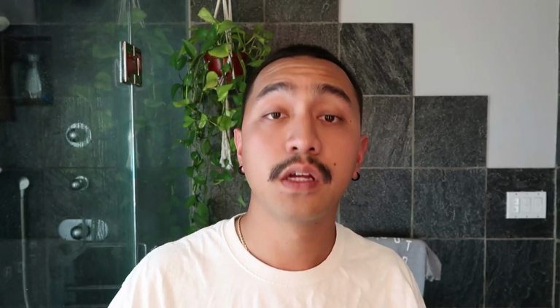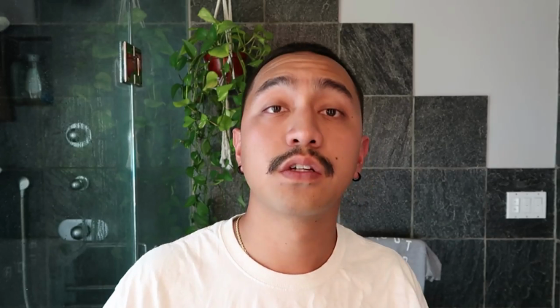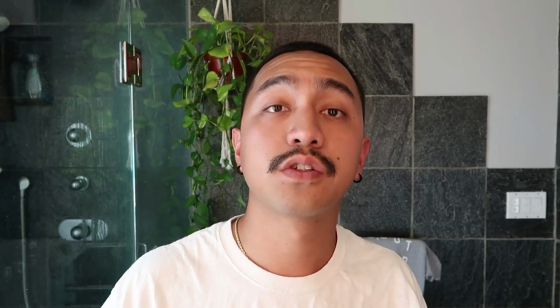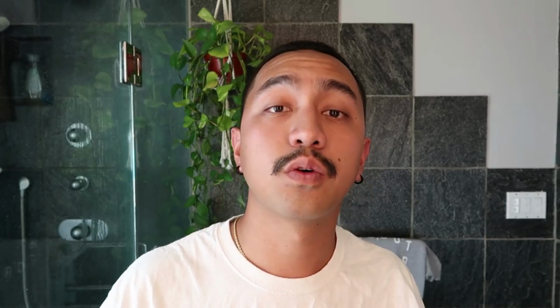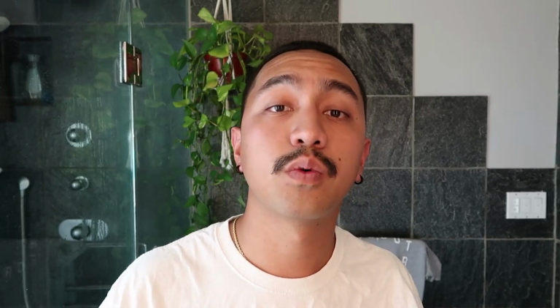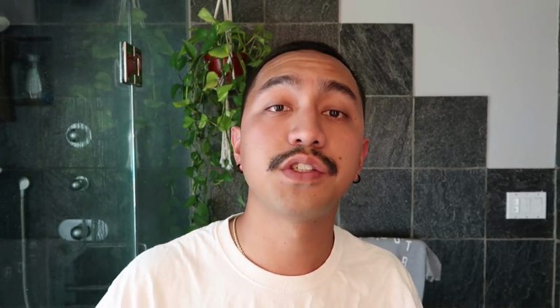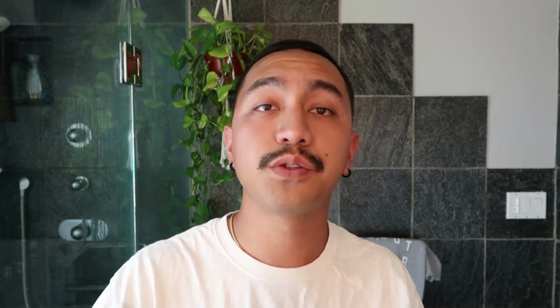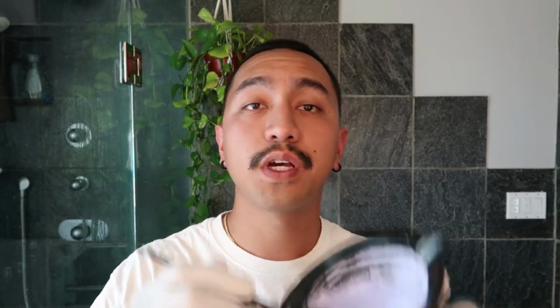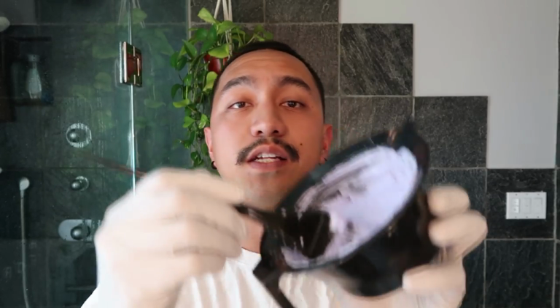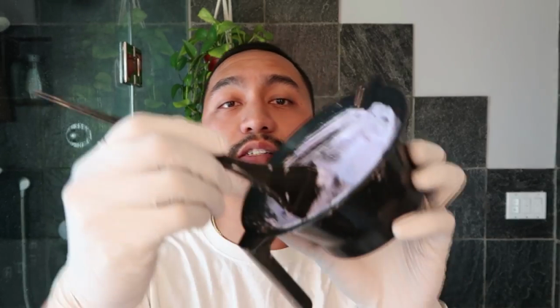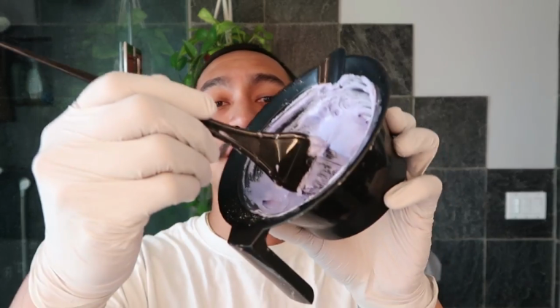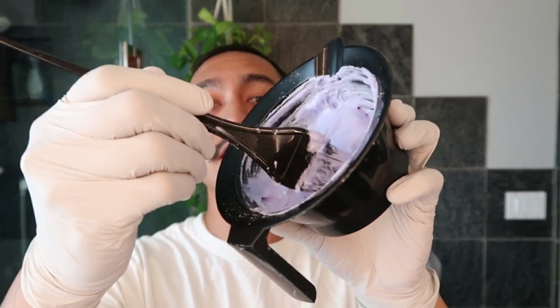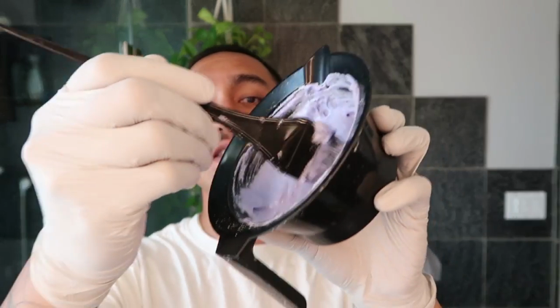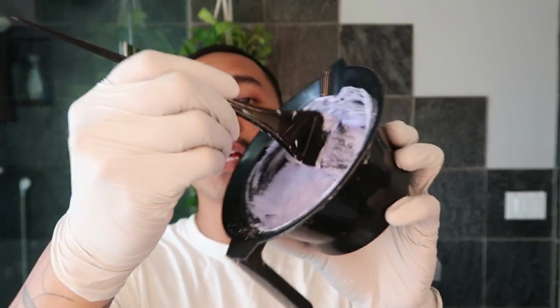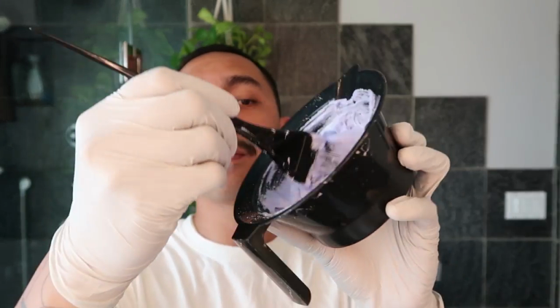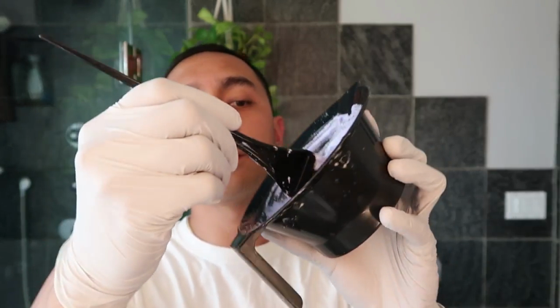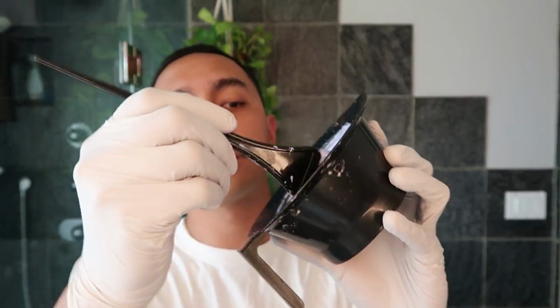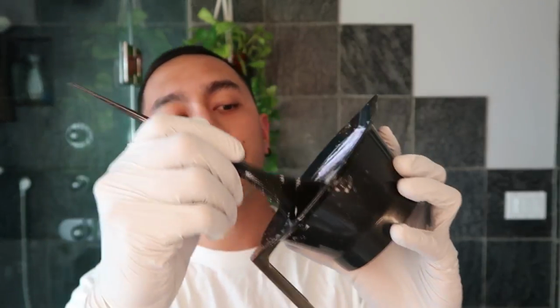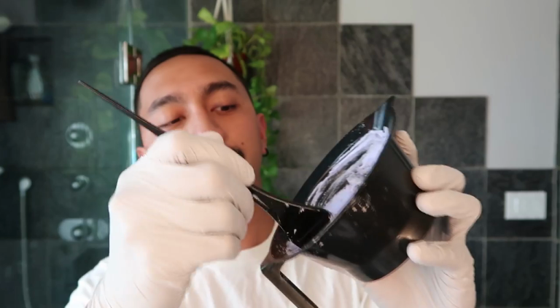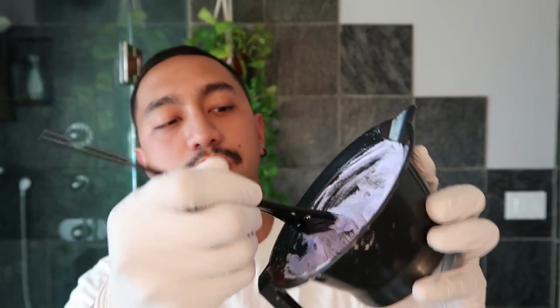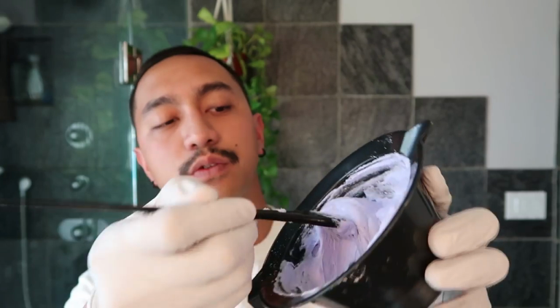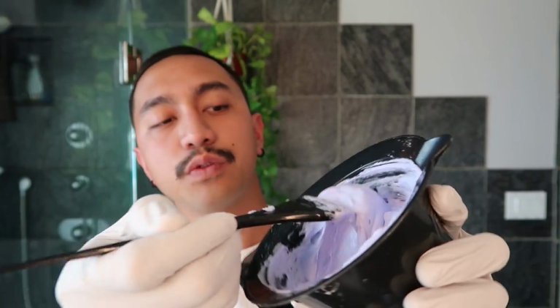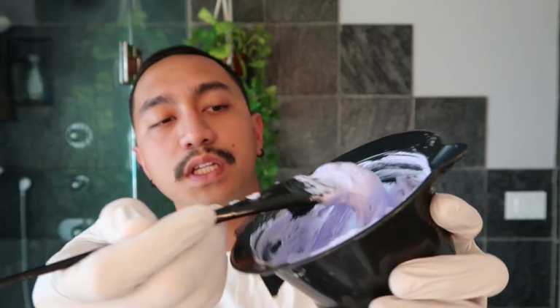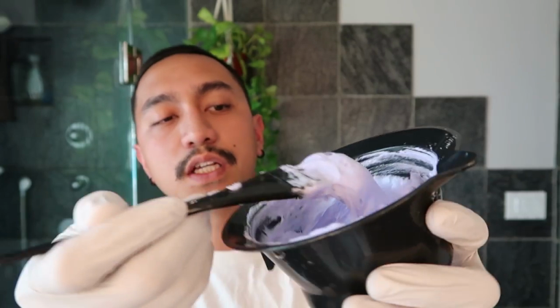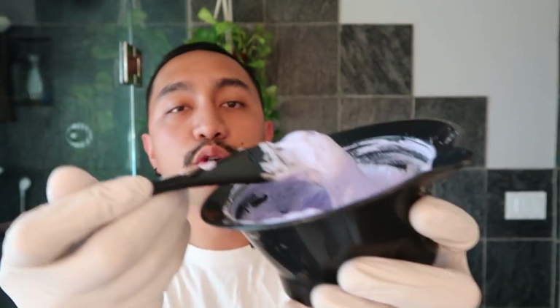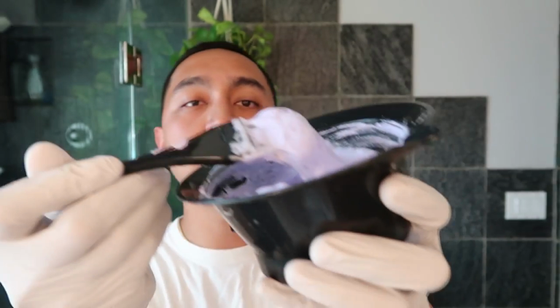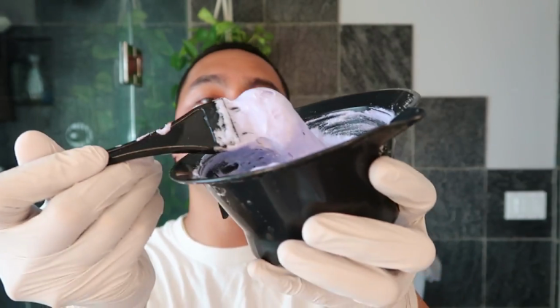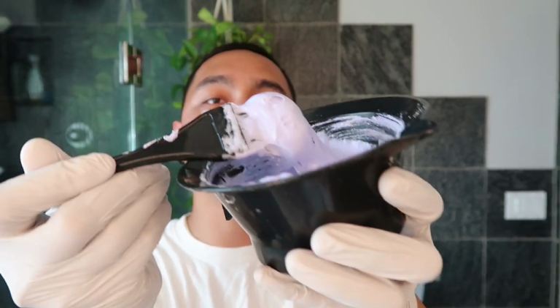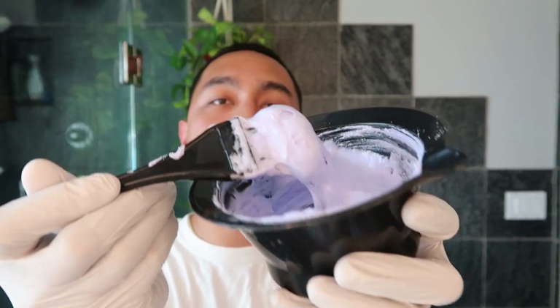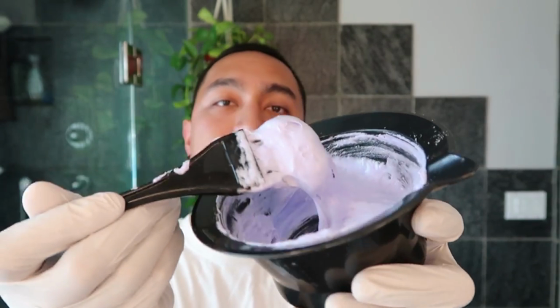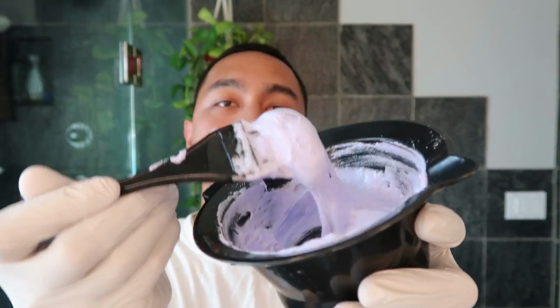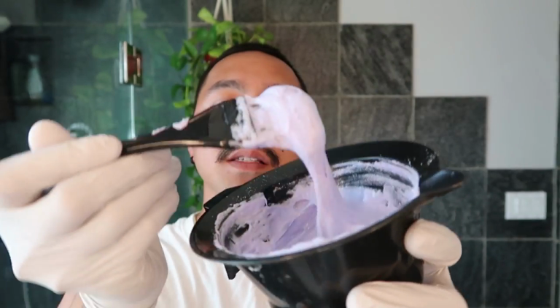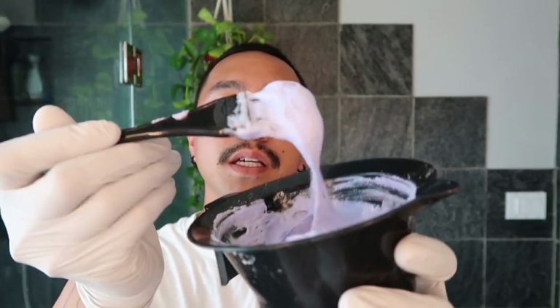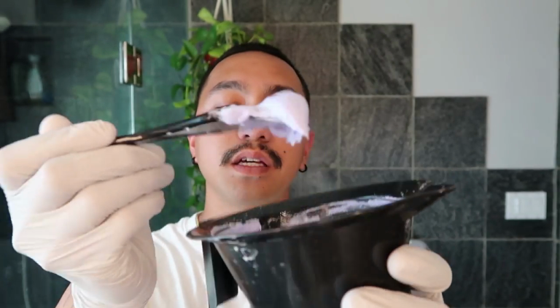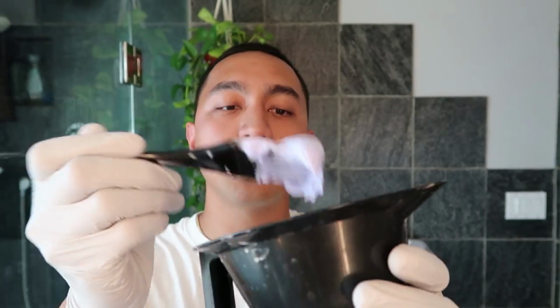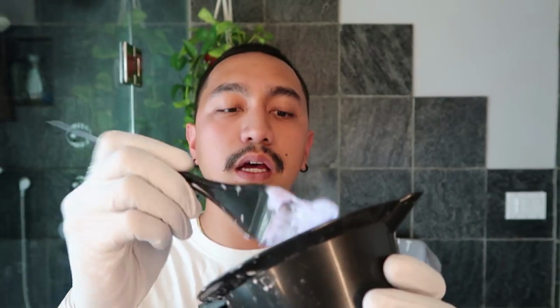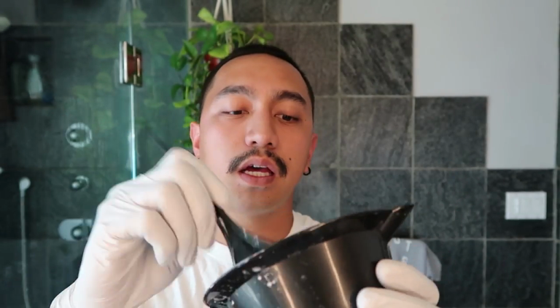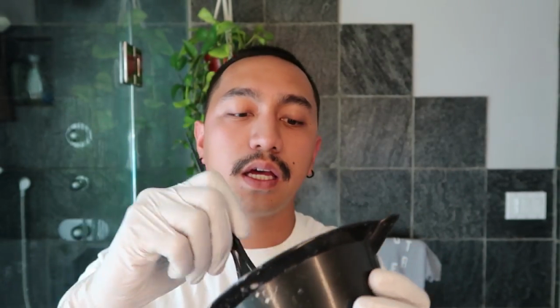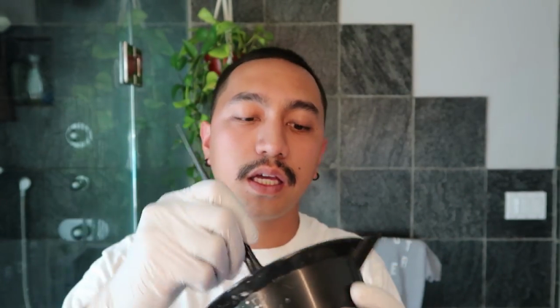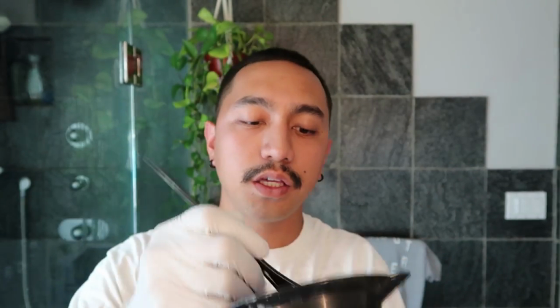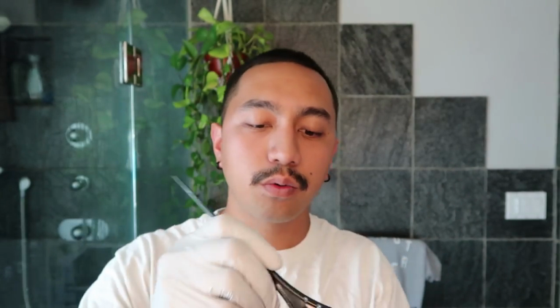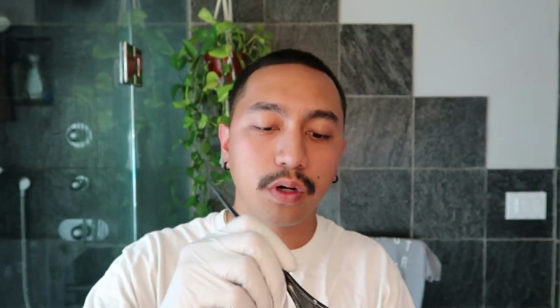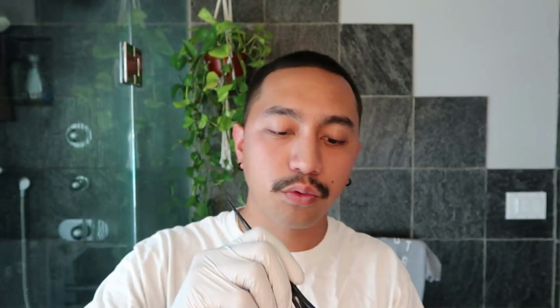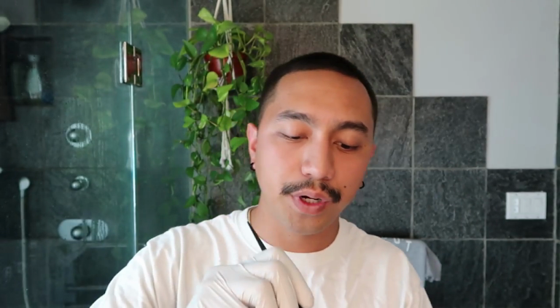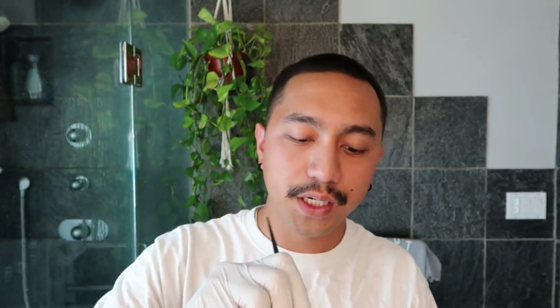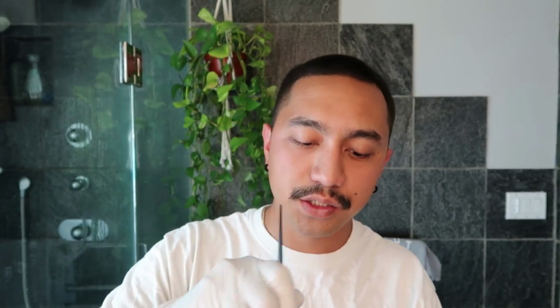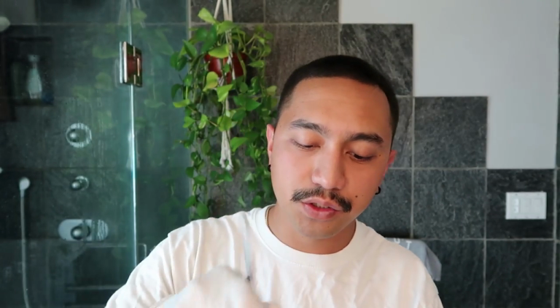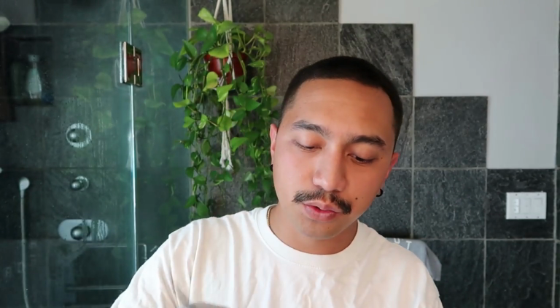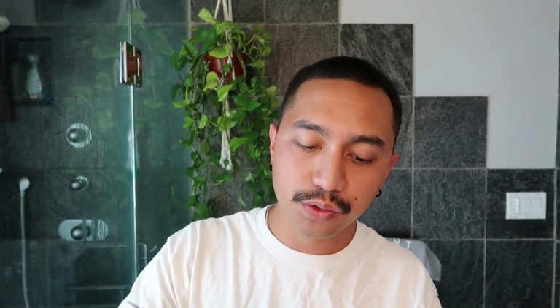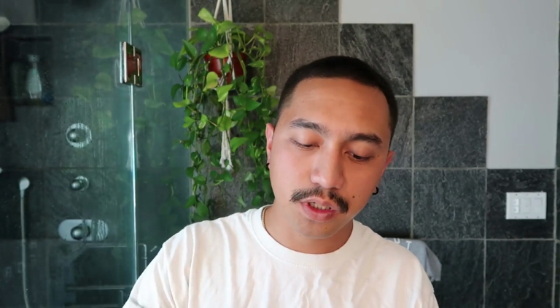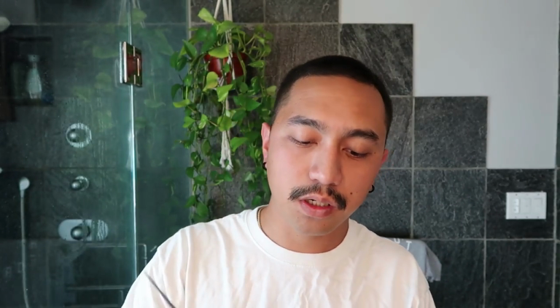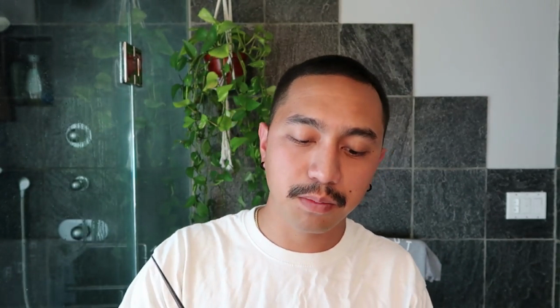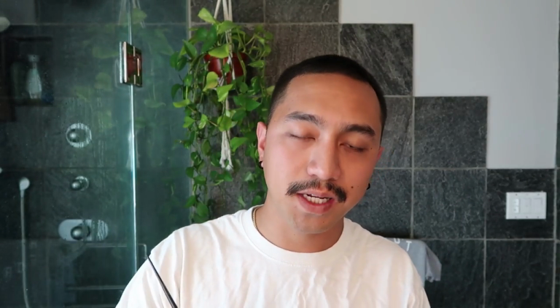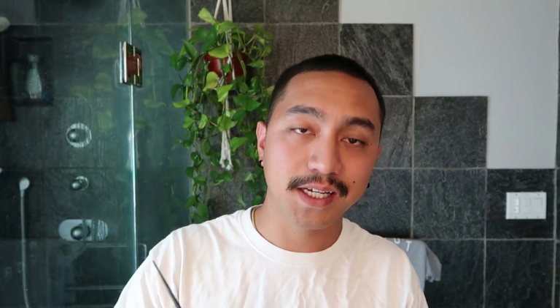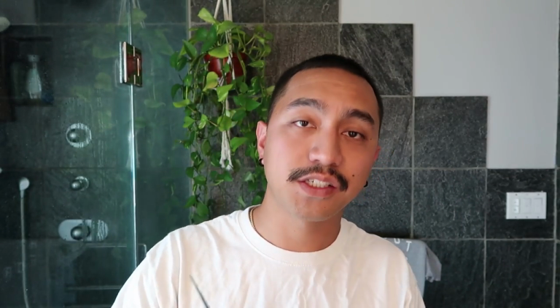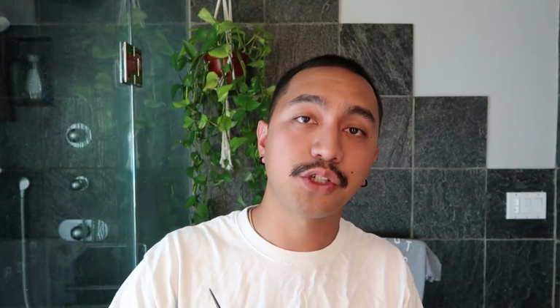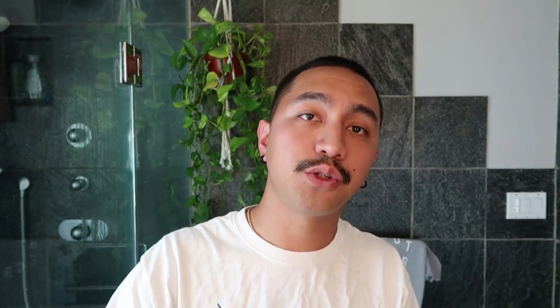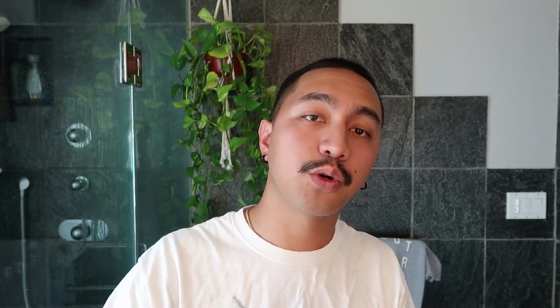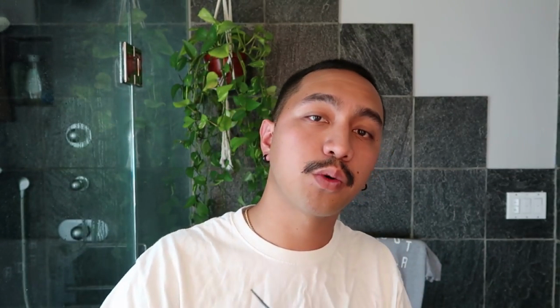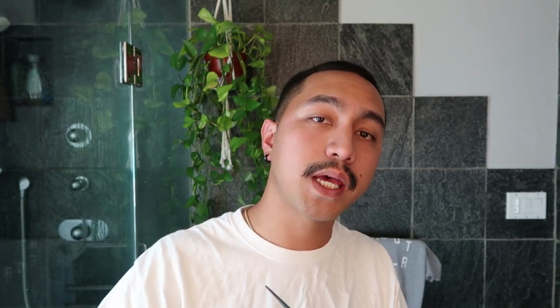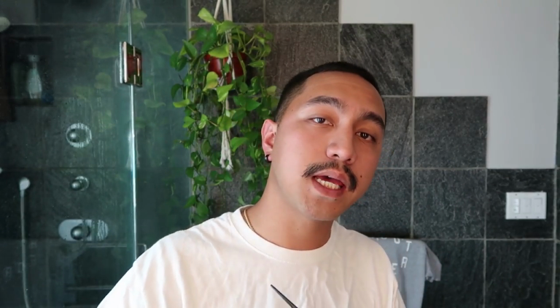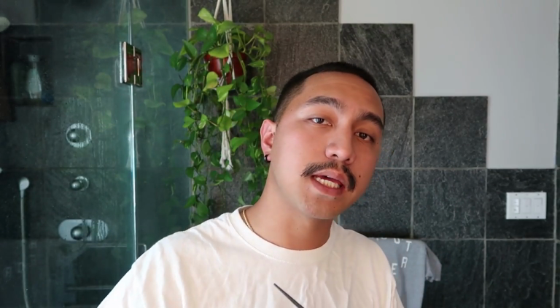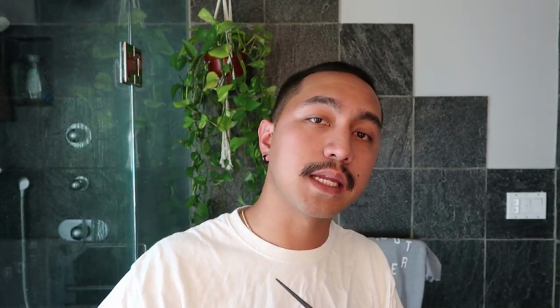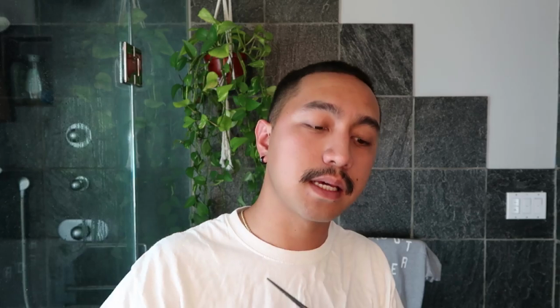Once you get it to this really creamy consistency, you are ready to start applying it to your head.